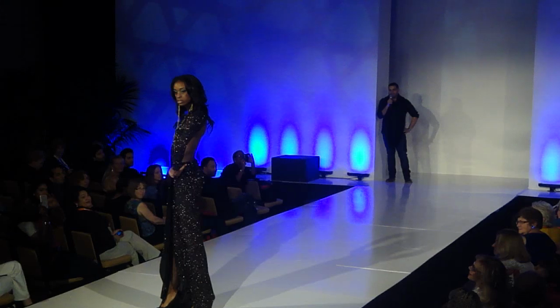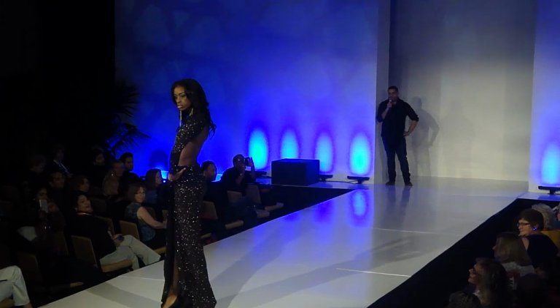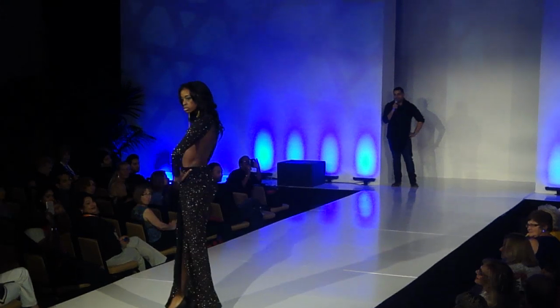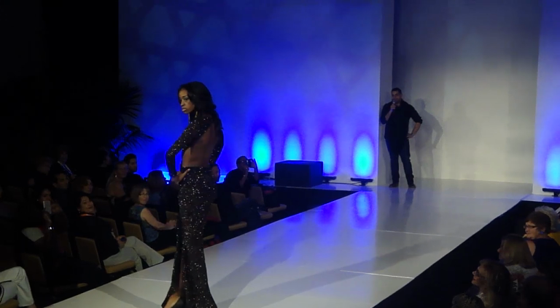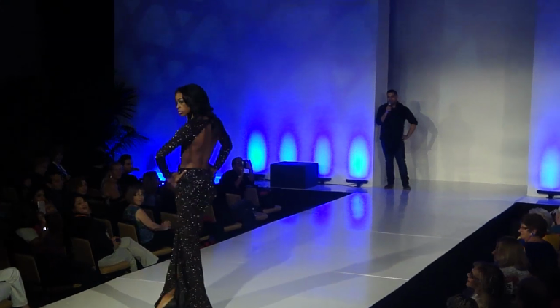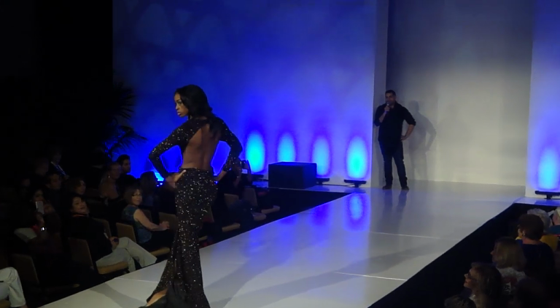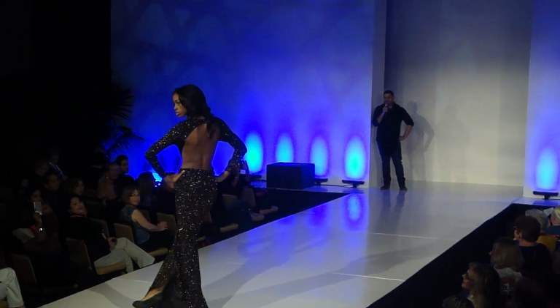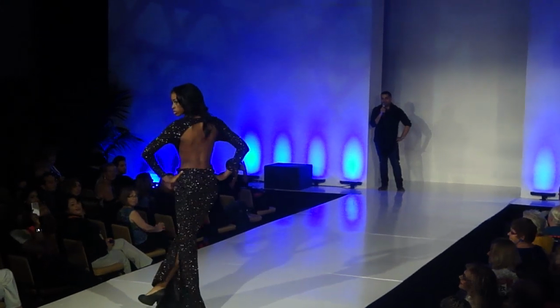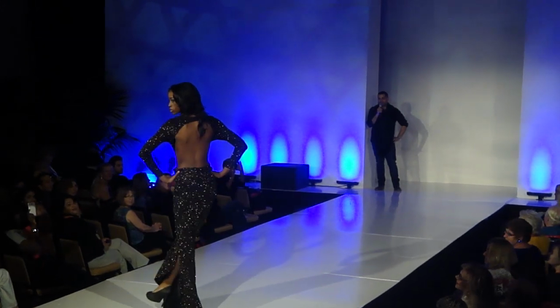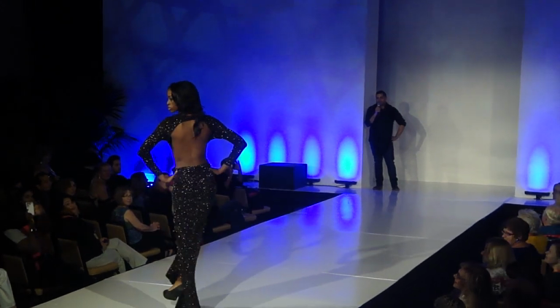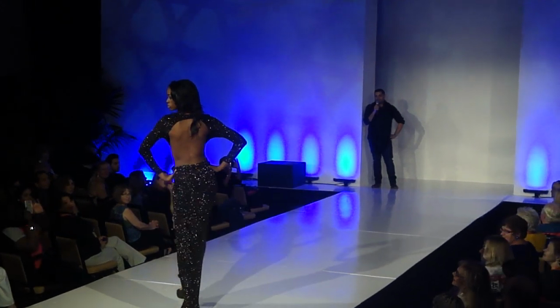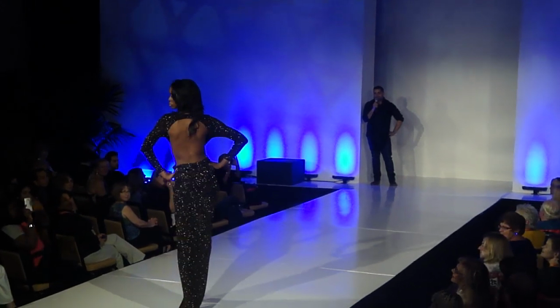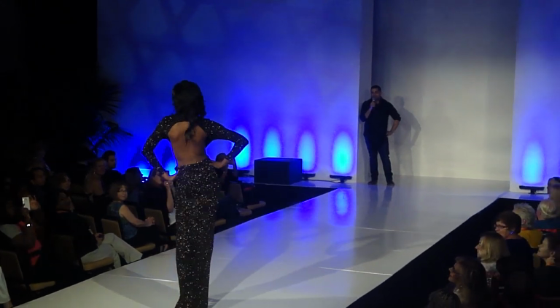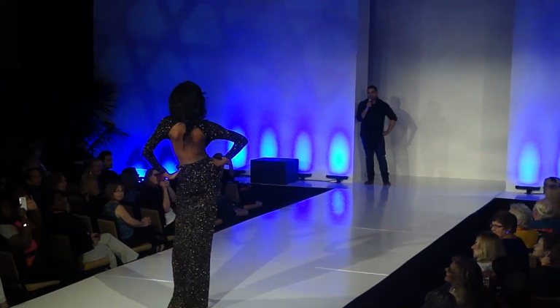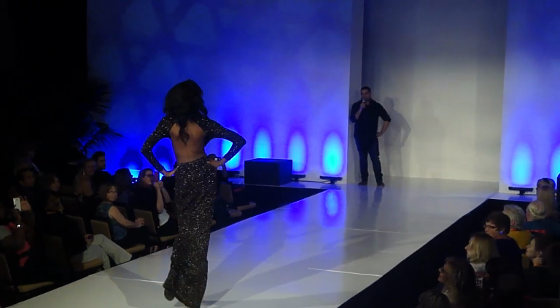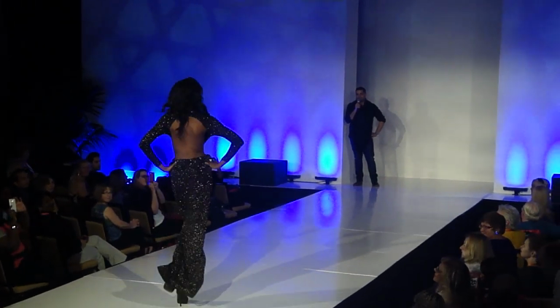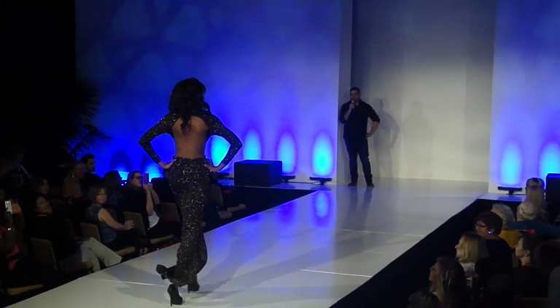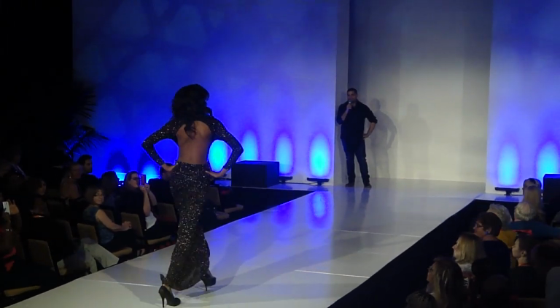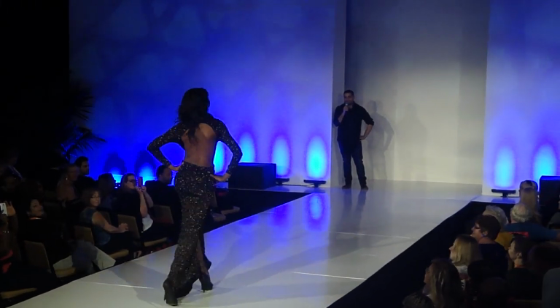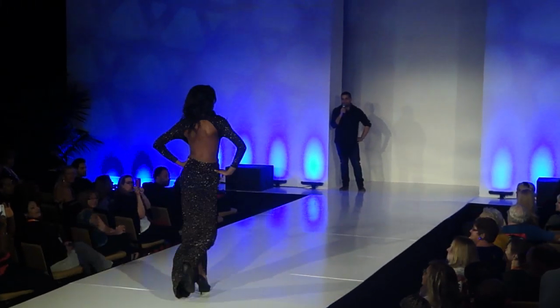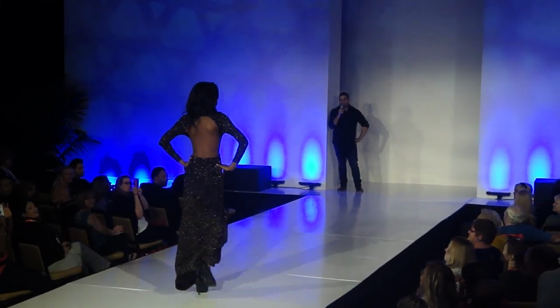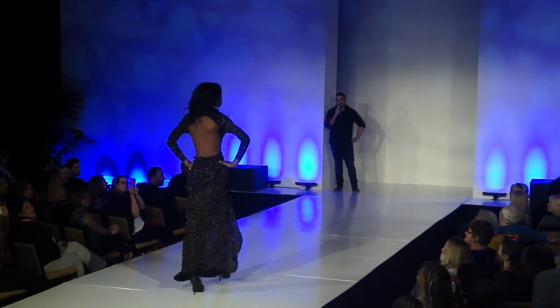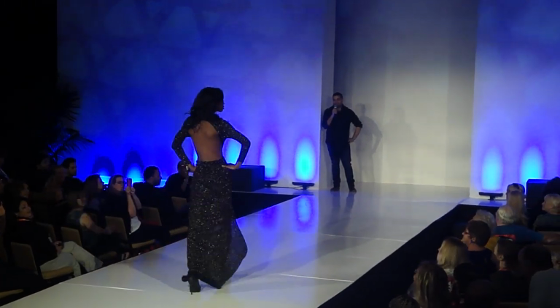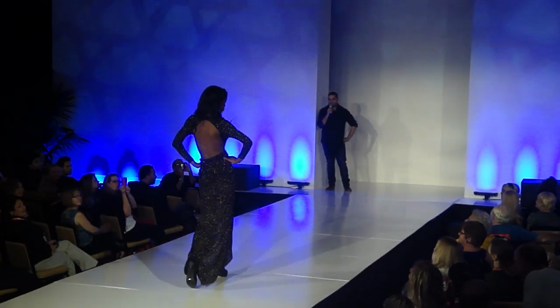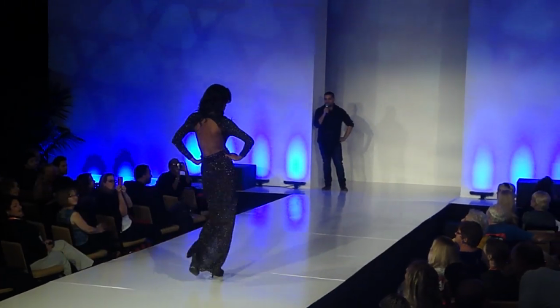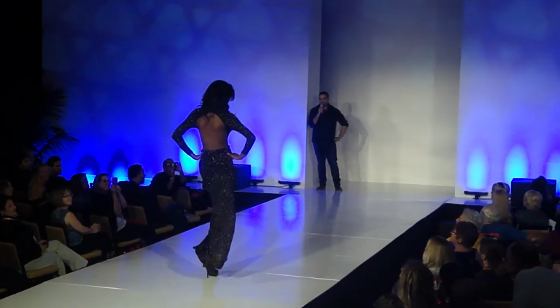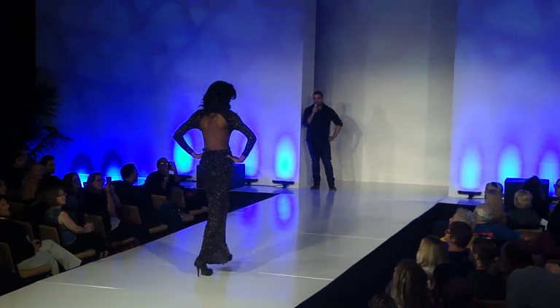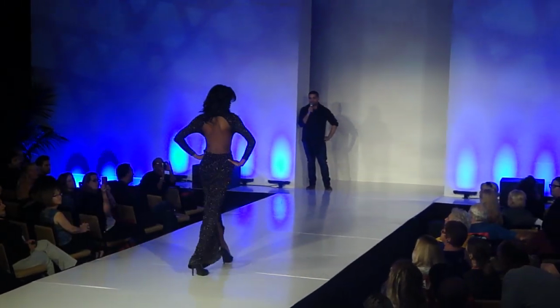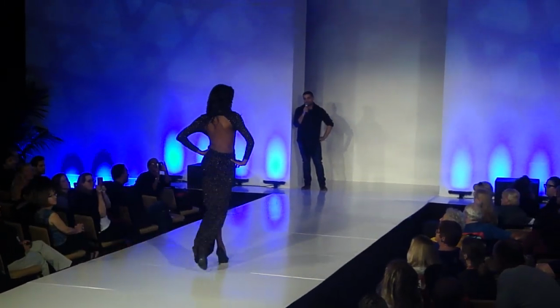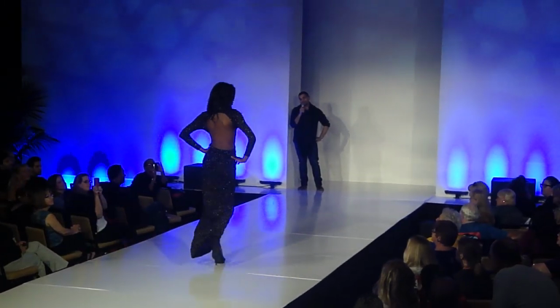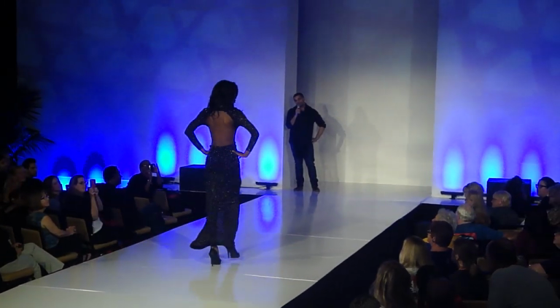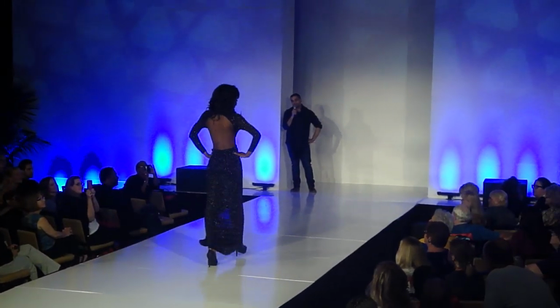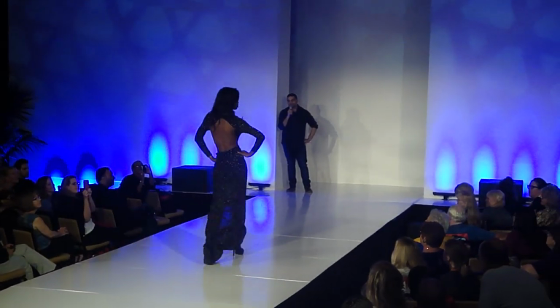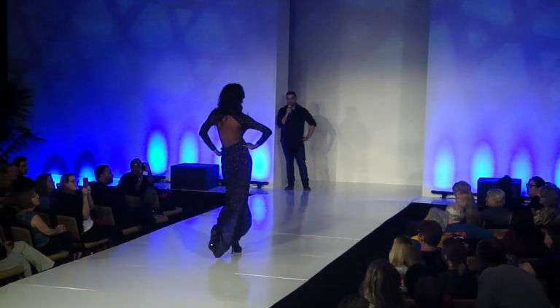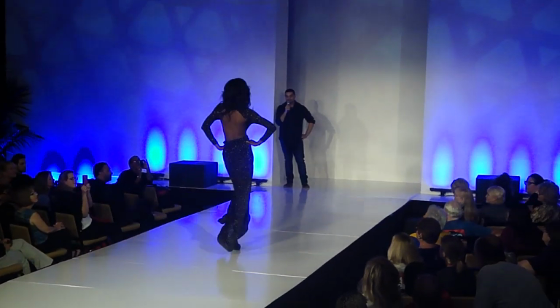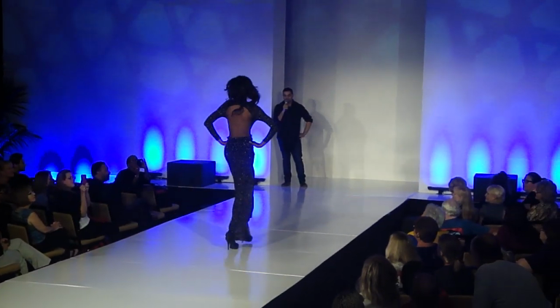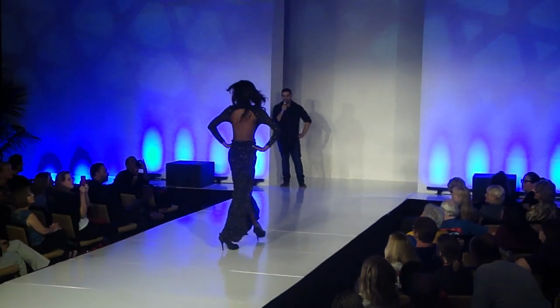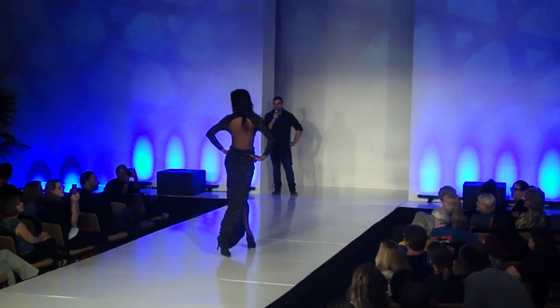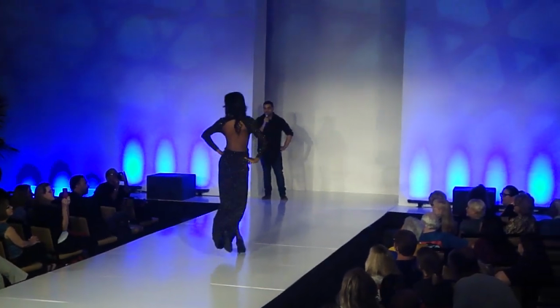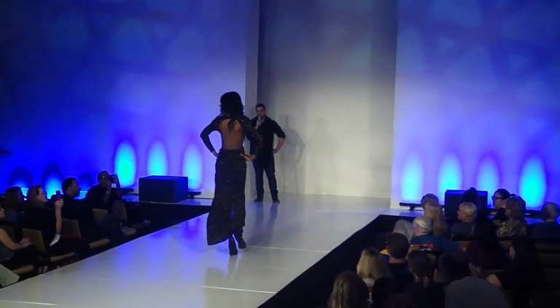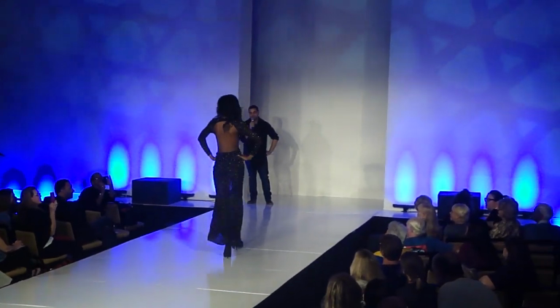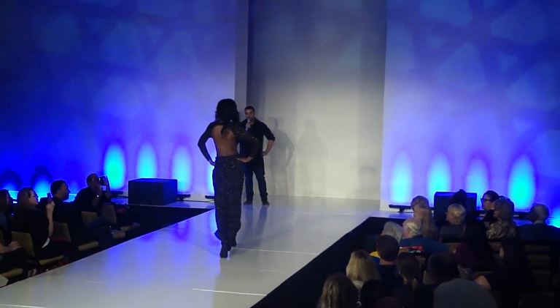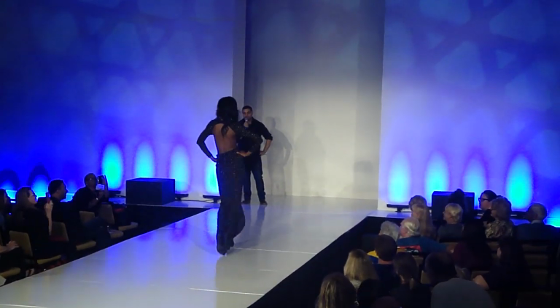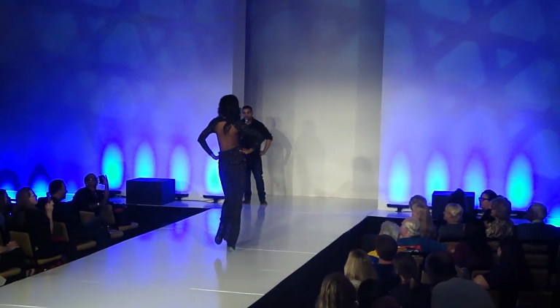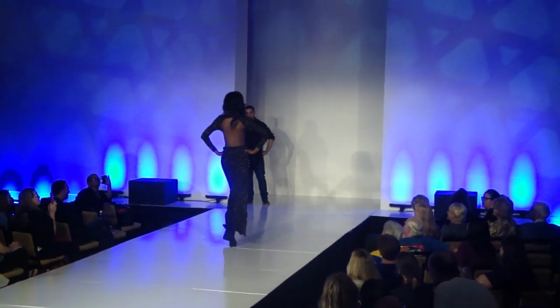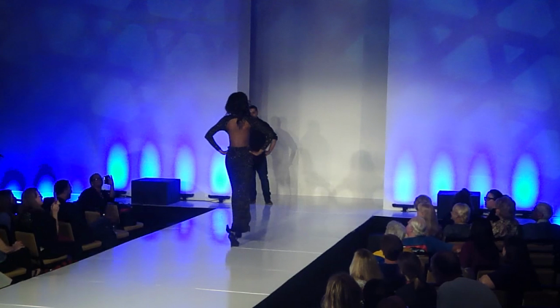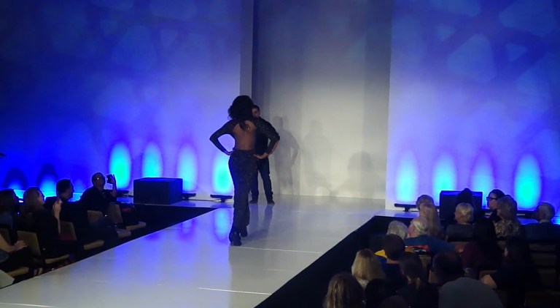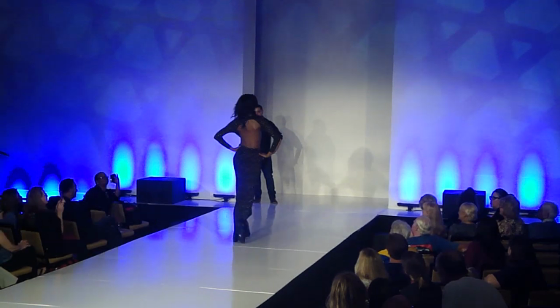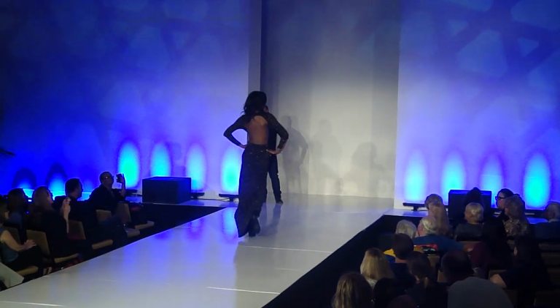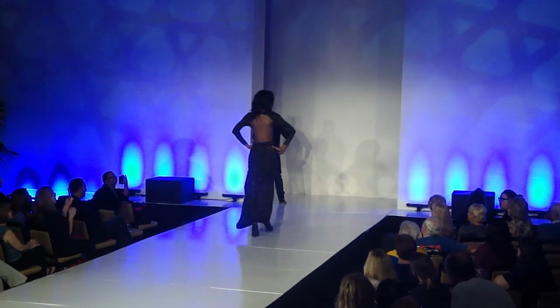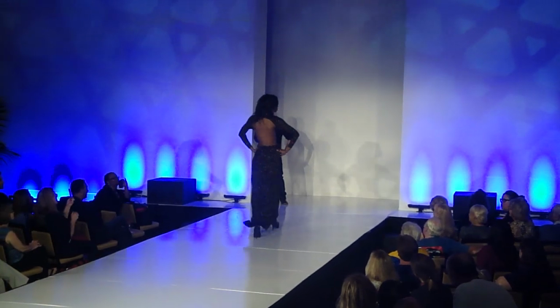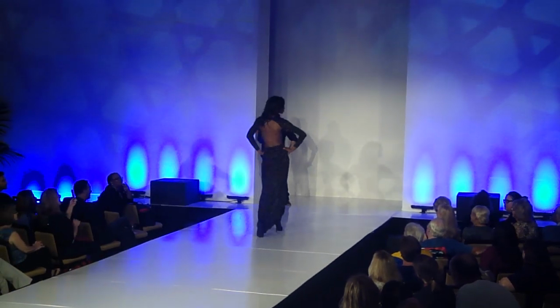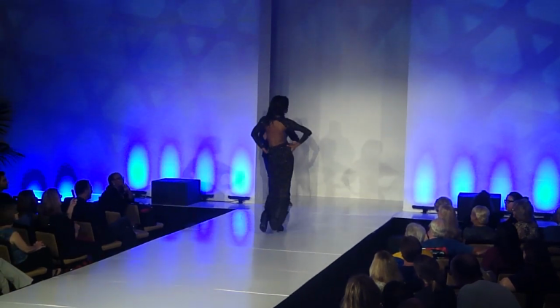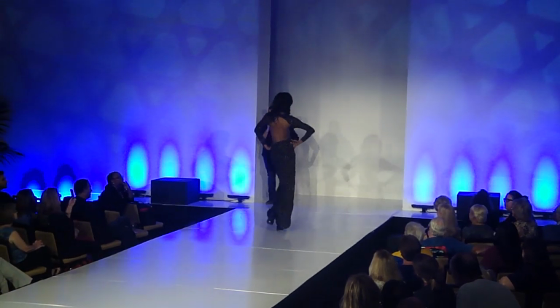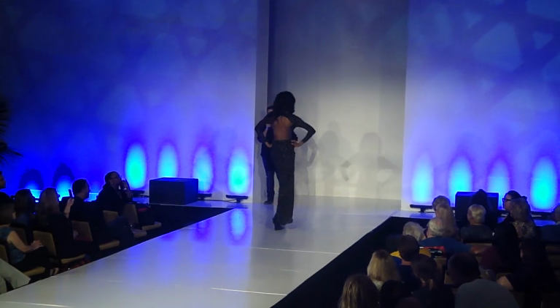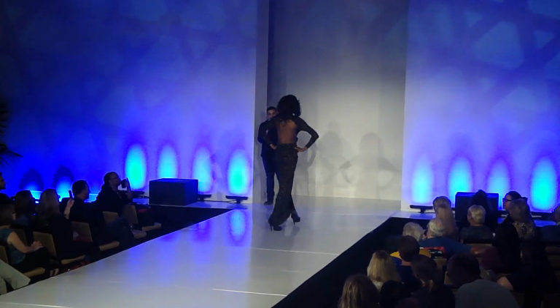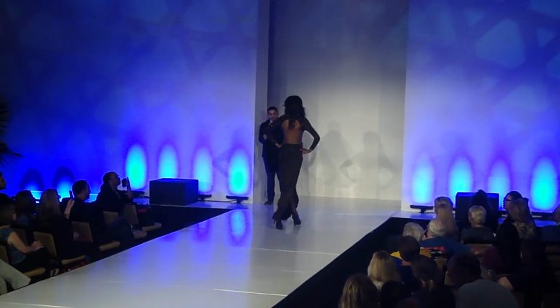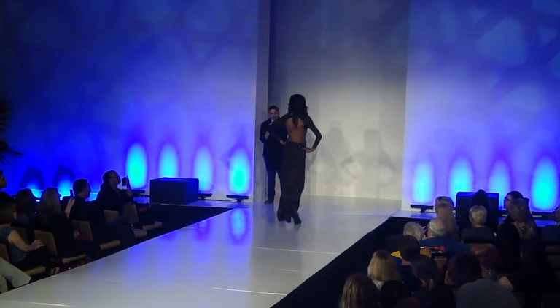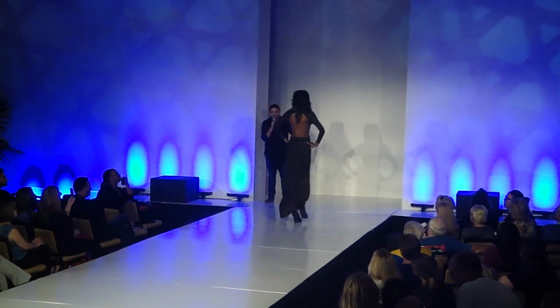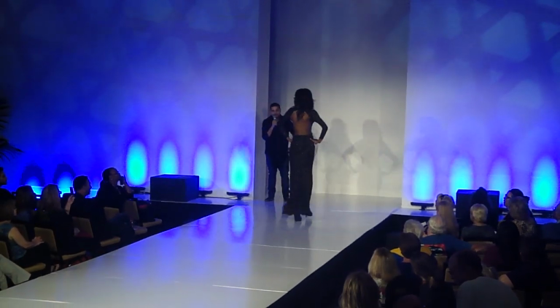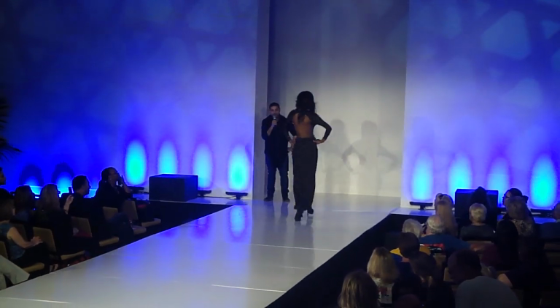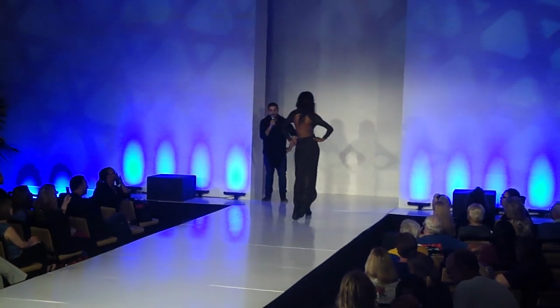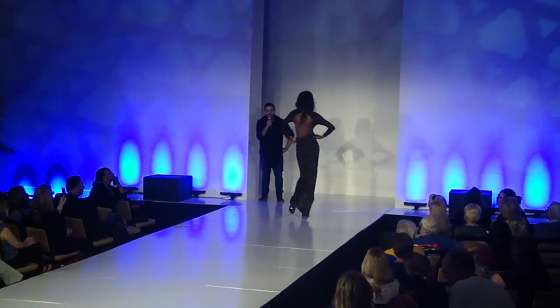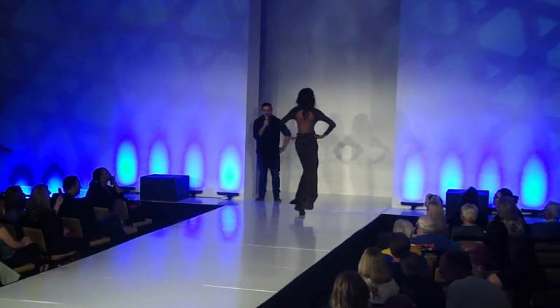There's some leg action going on there too, so the front's out too. But this is a beautiful dress. Award season is coming up, ladies.